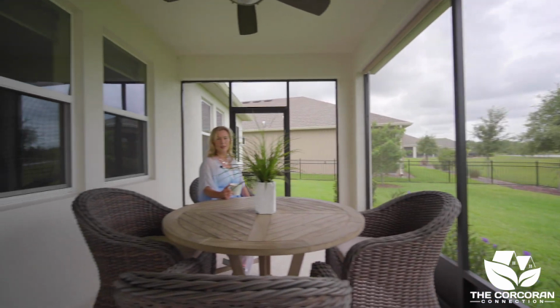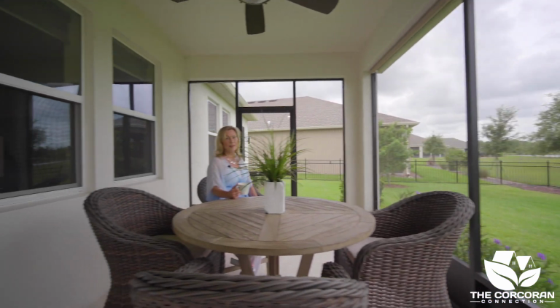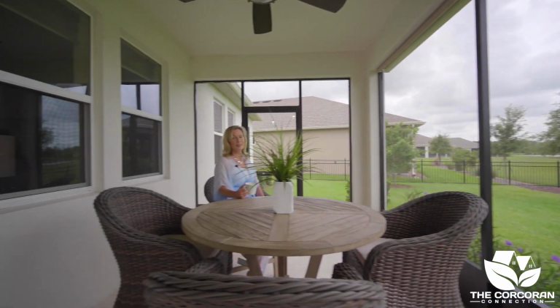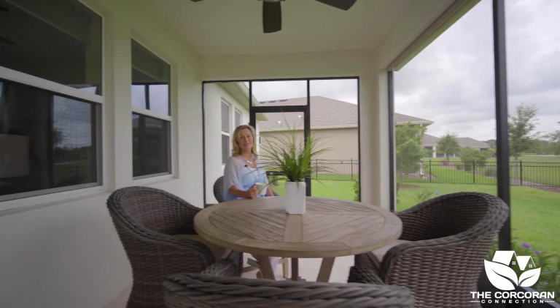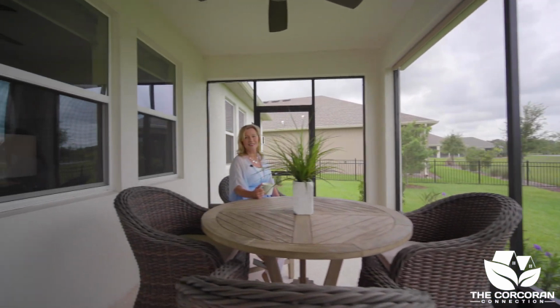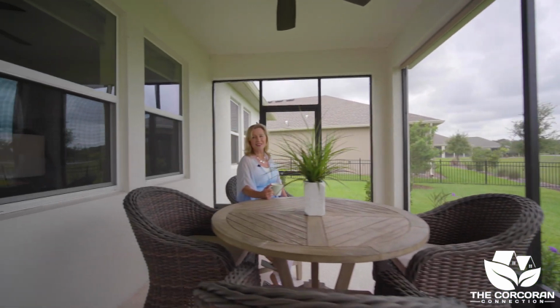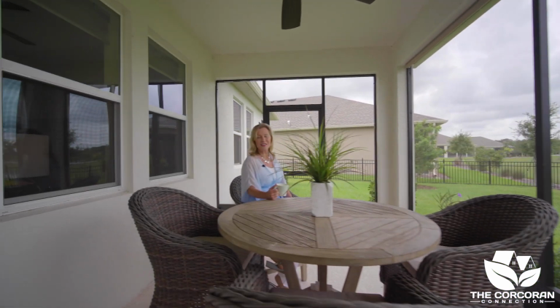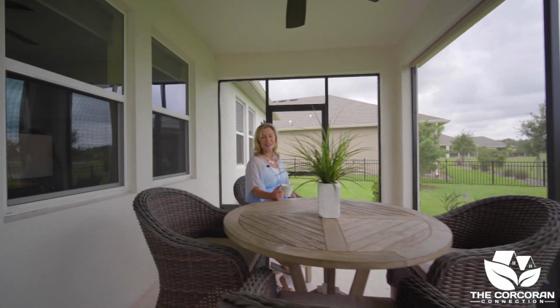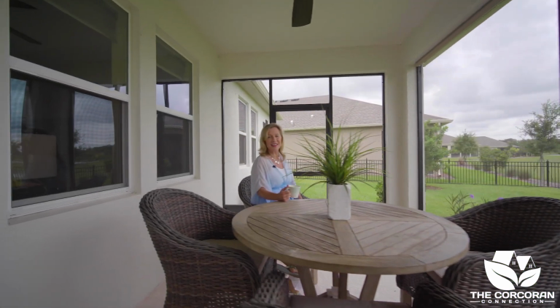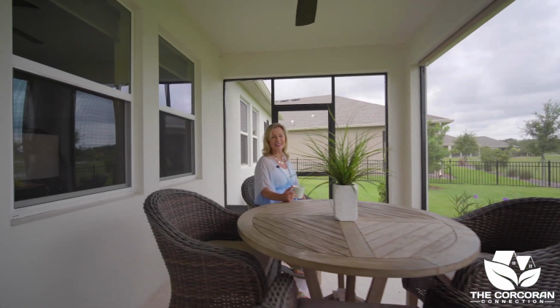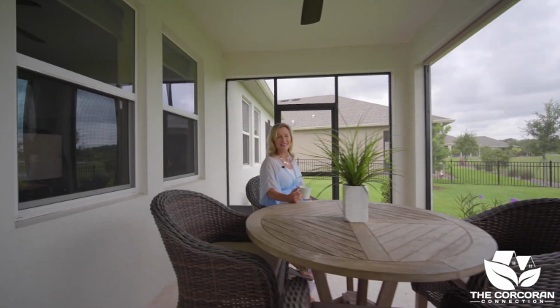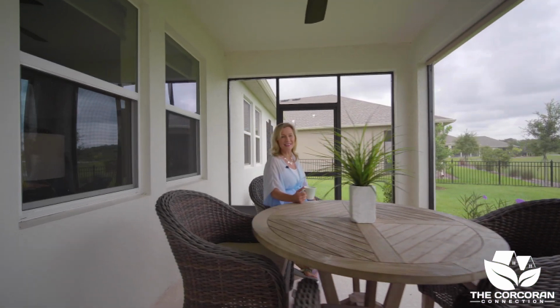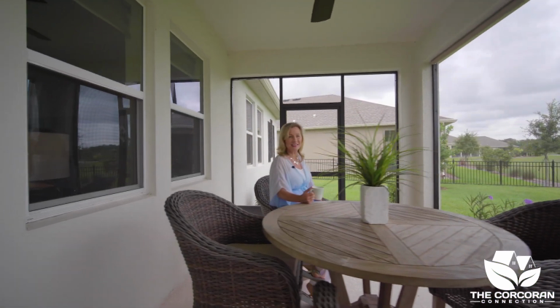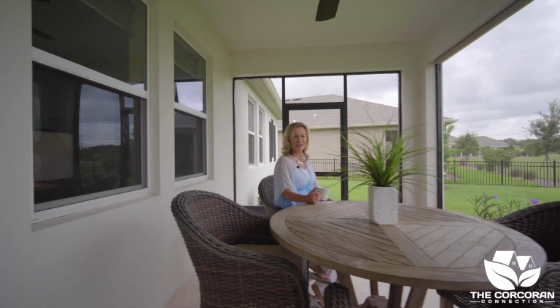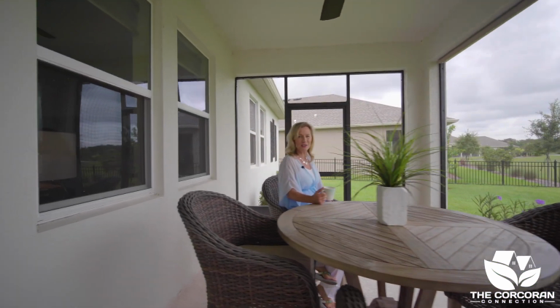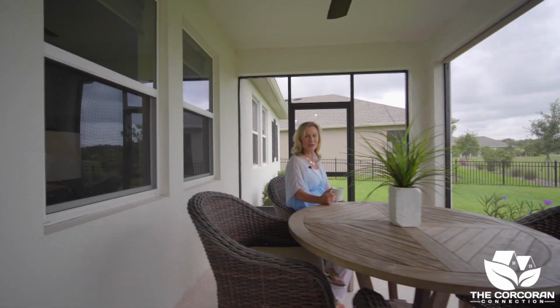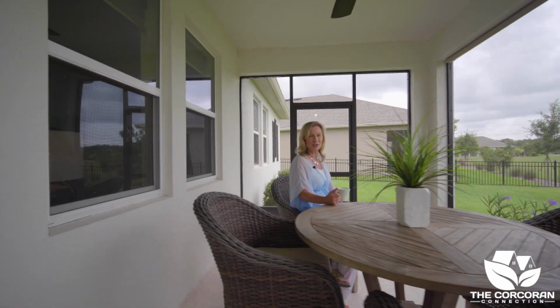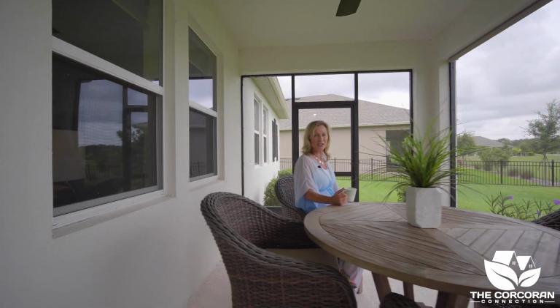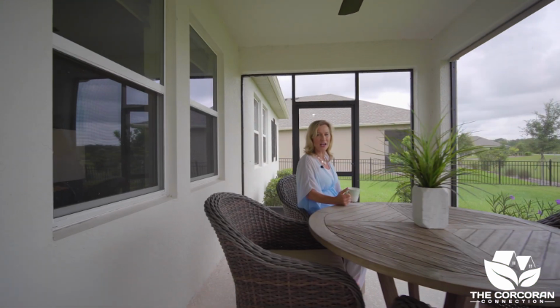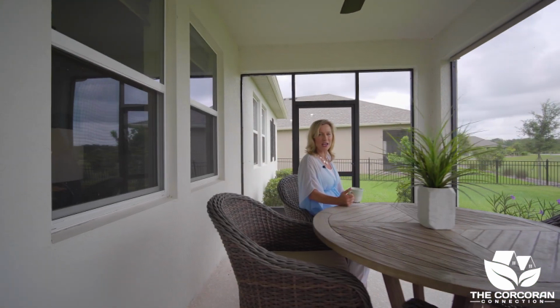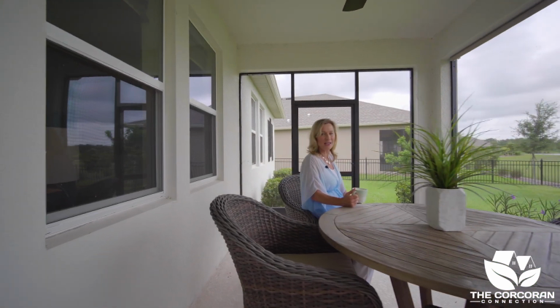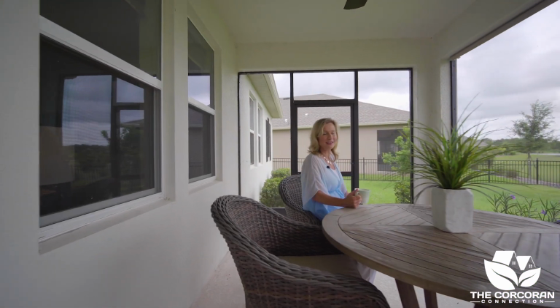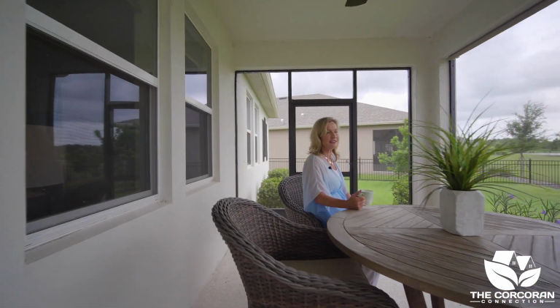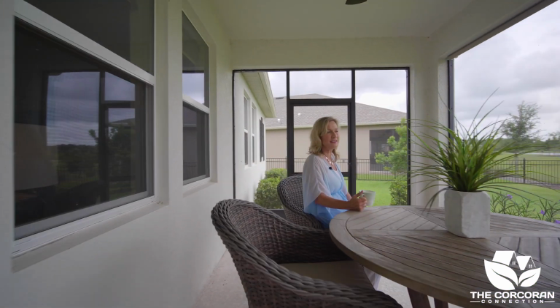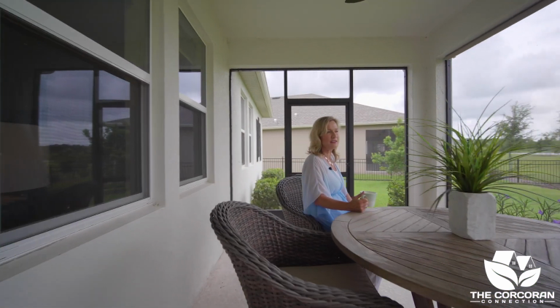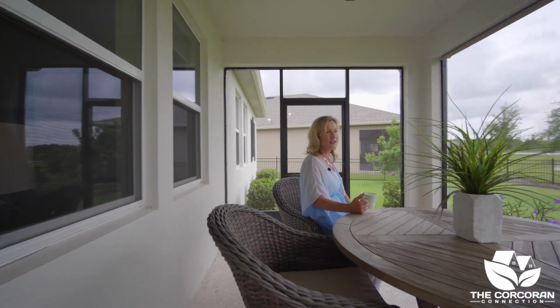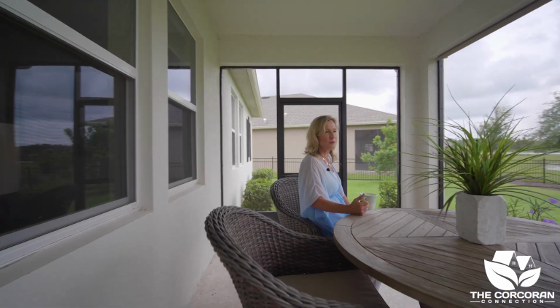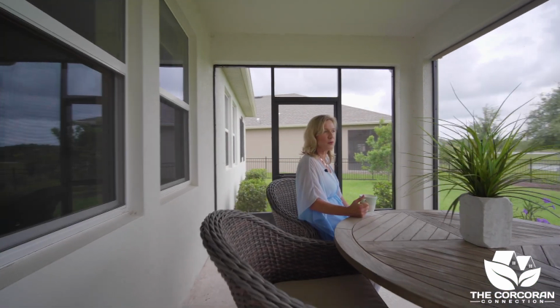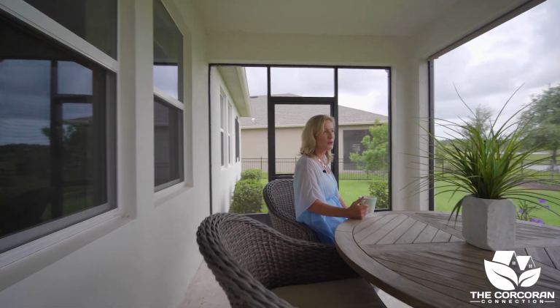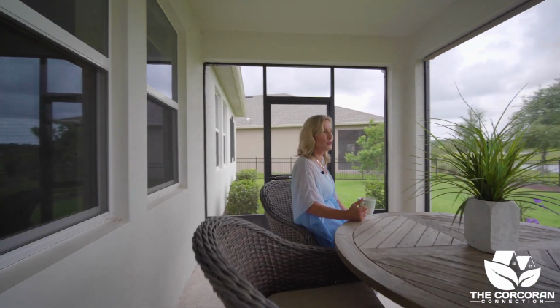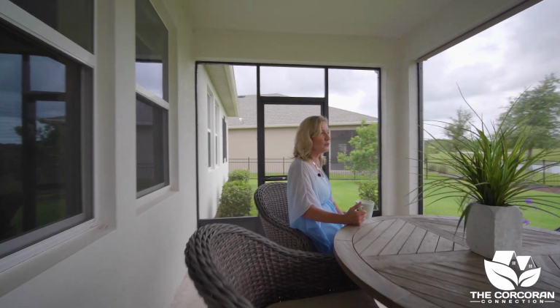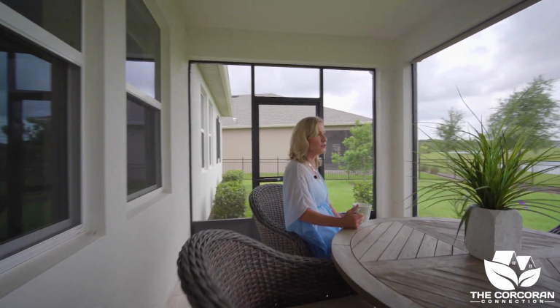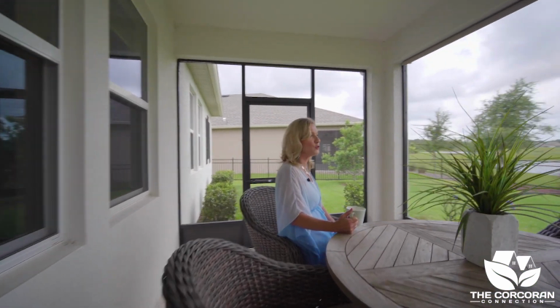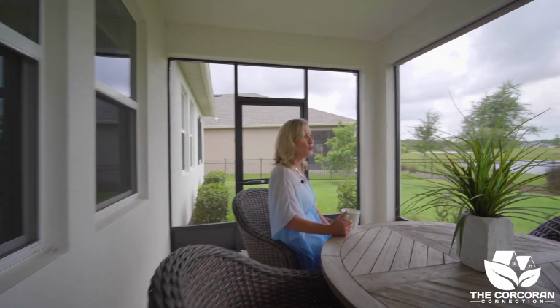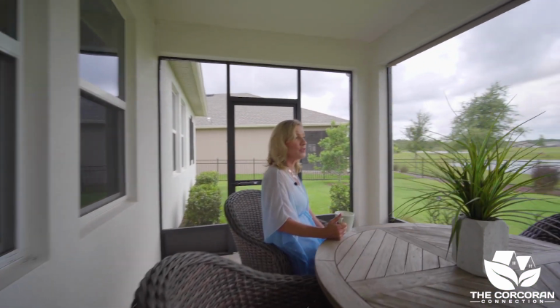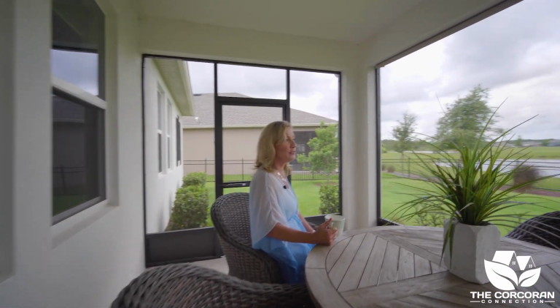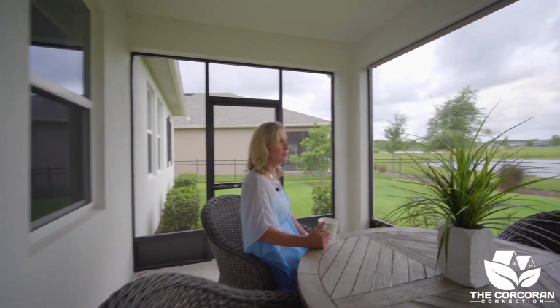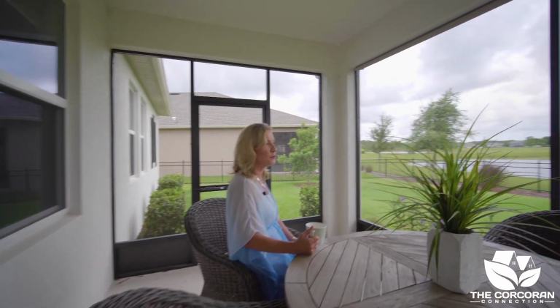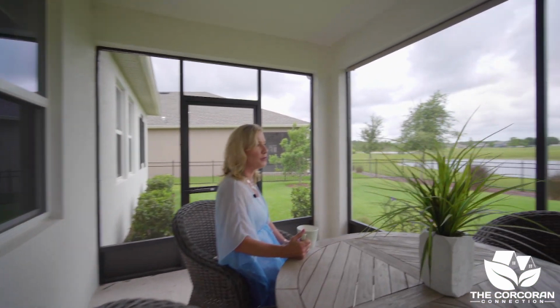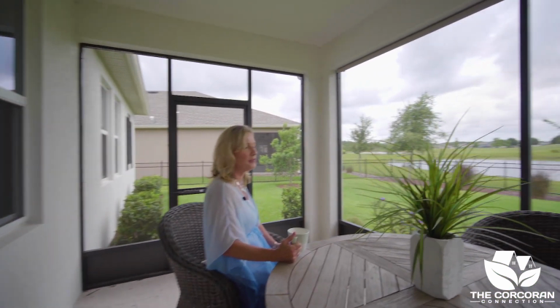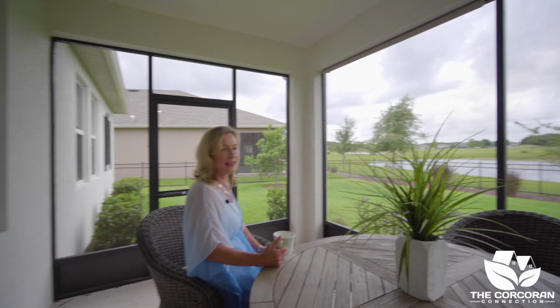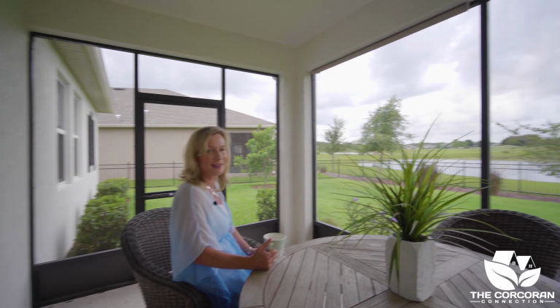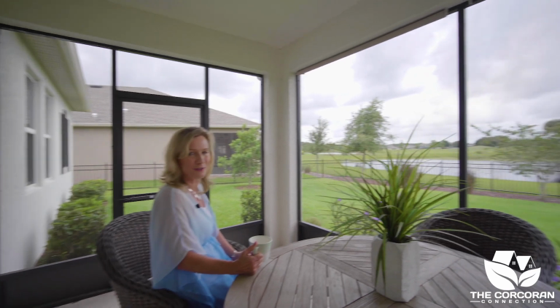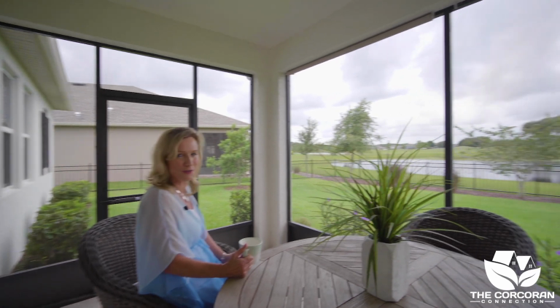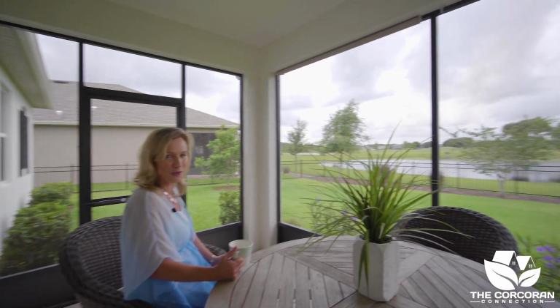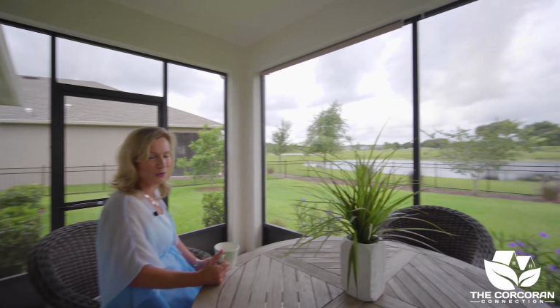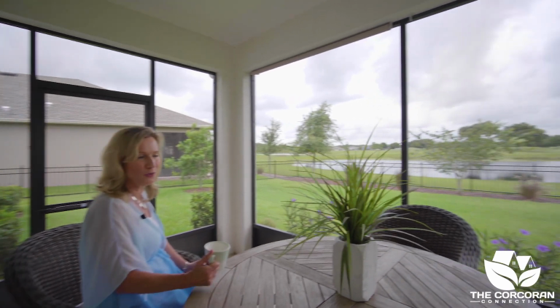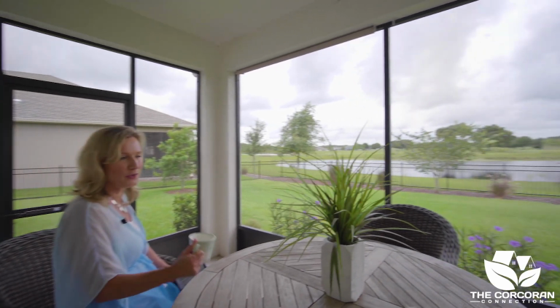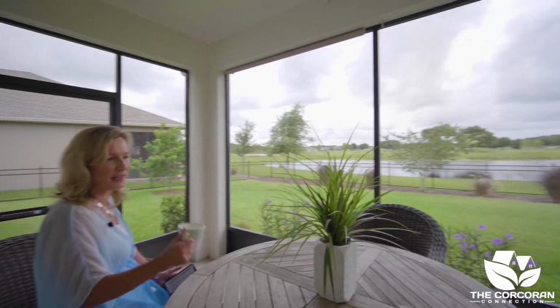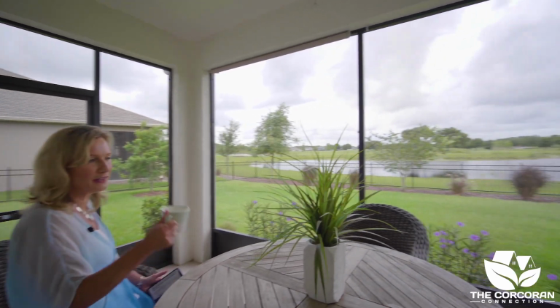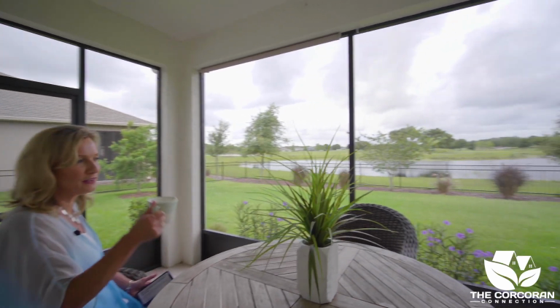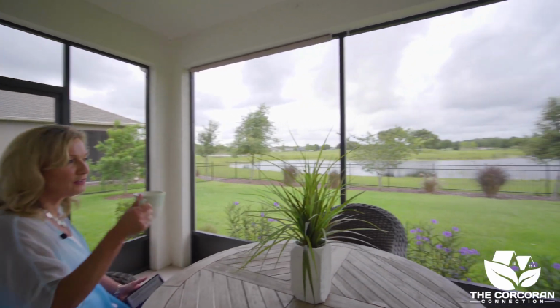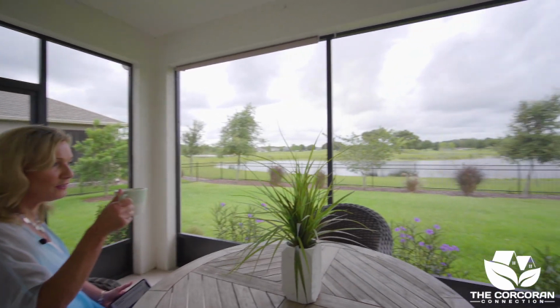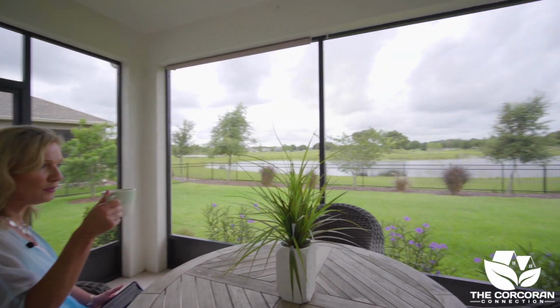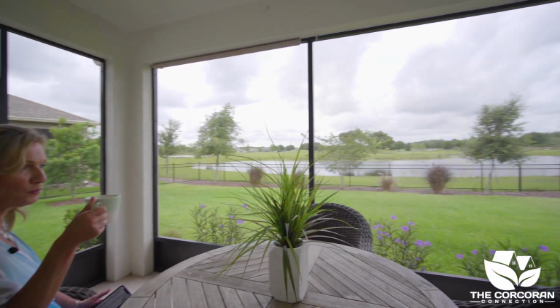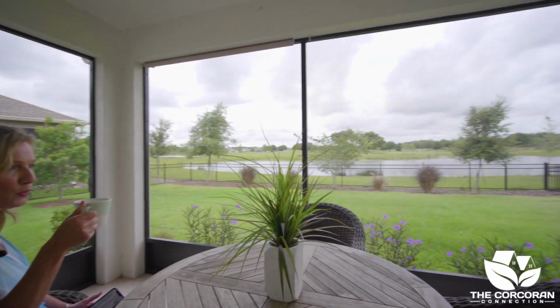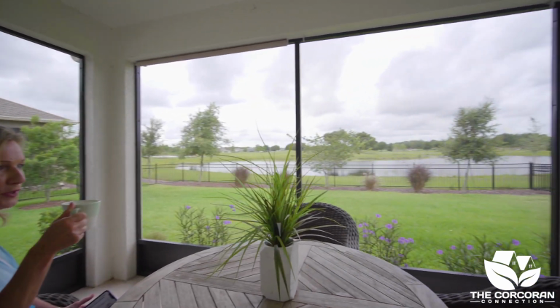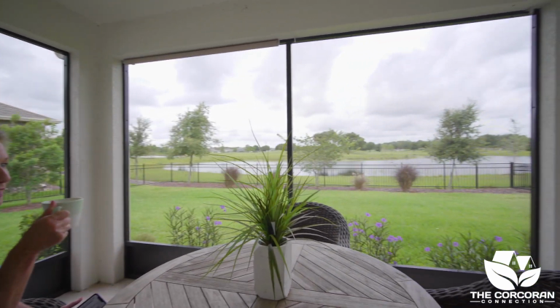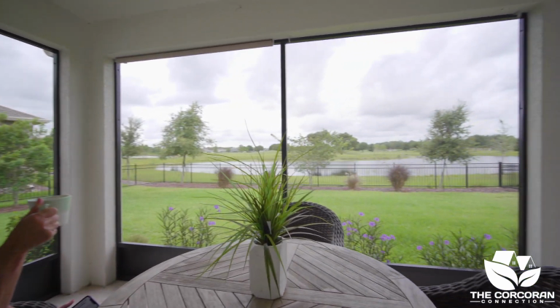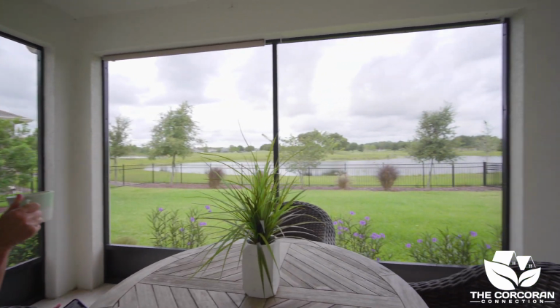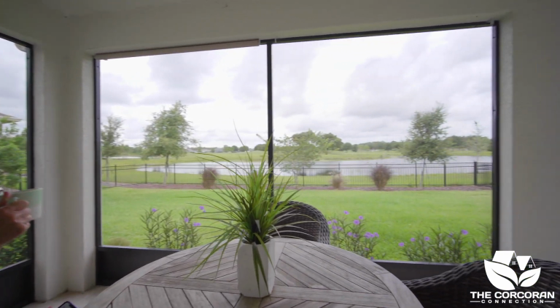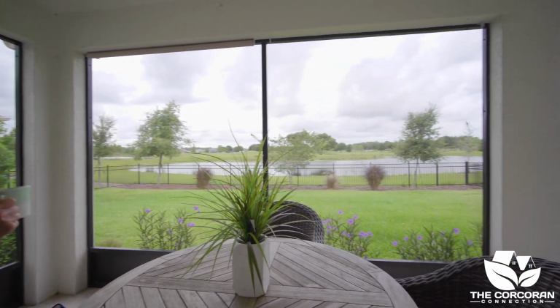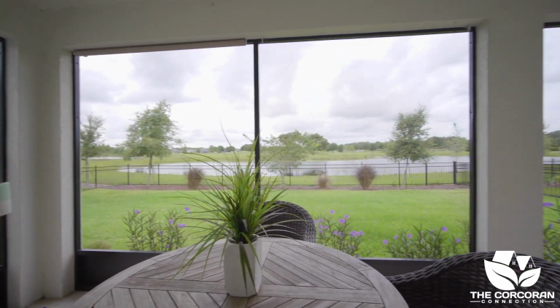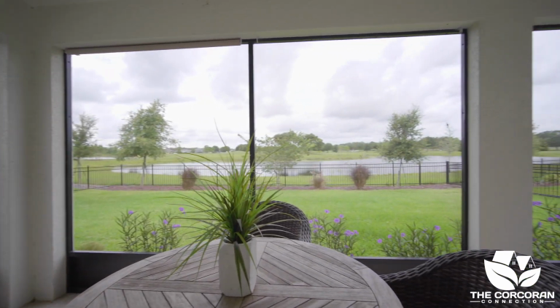There's nothing like sitting on your lanai, listening to the birds, enjoying the breathtaking views, and your morning cup of coffee.